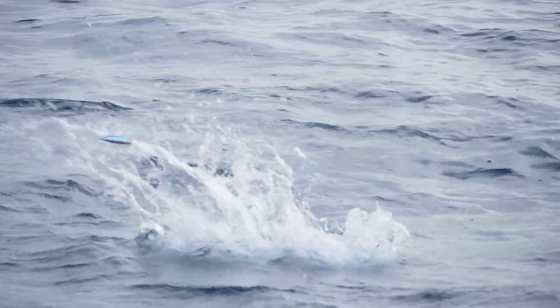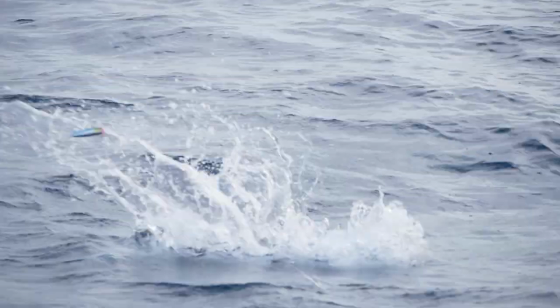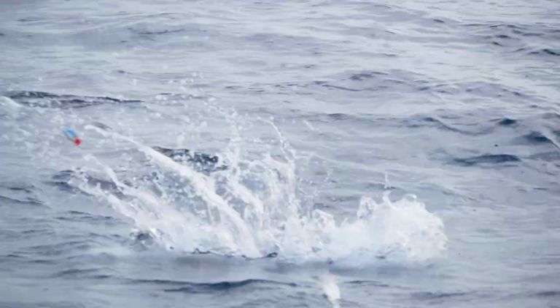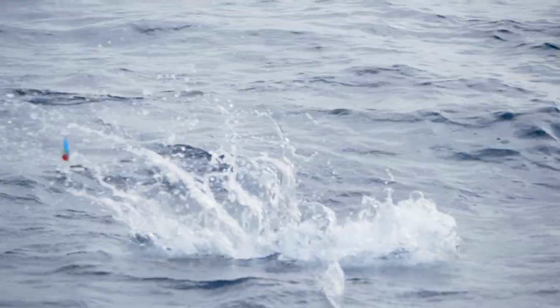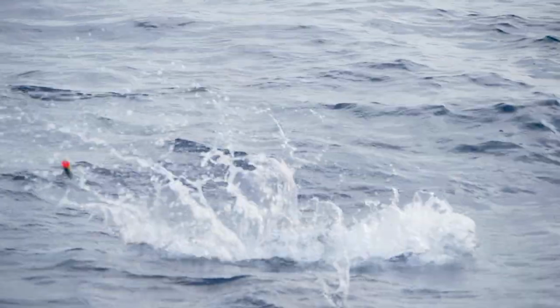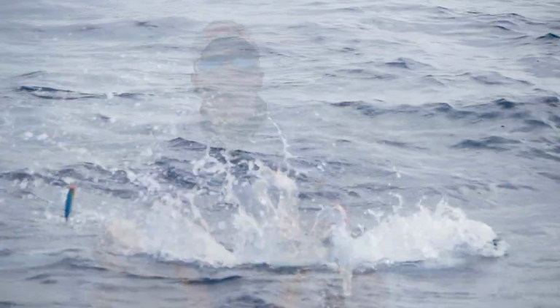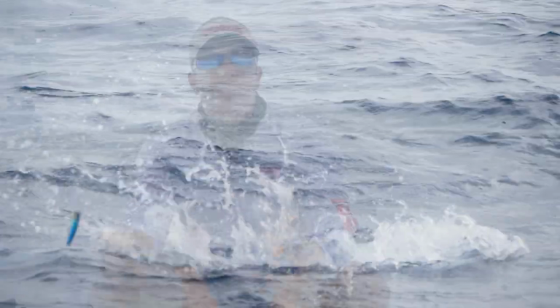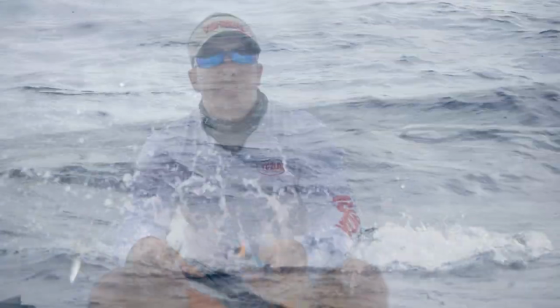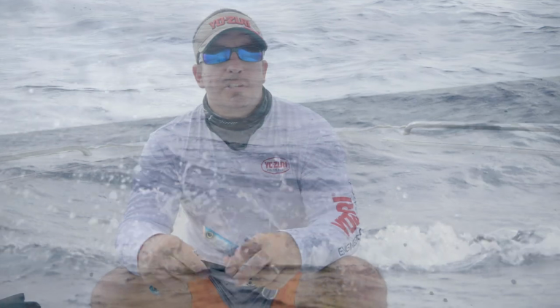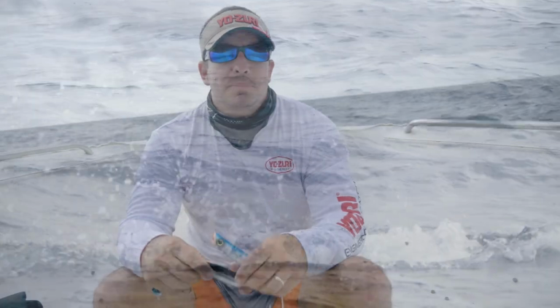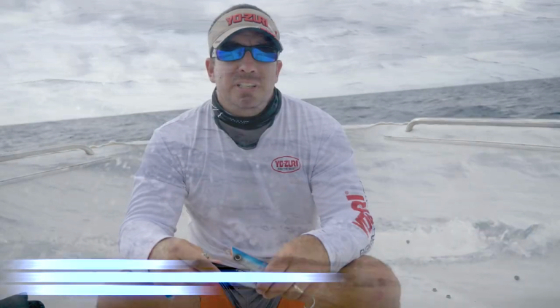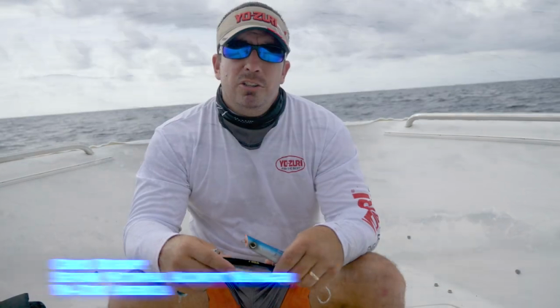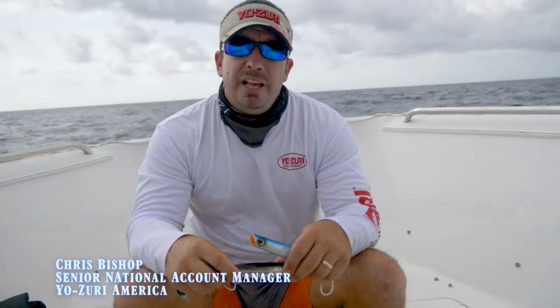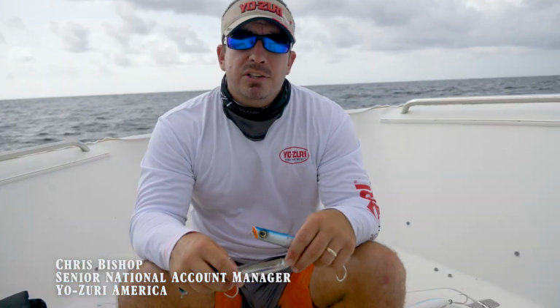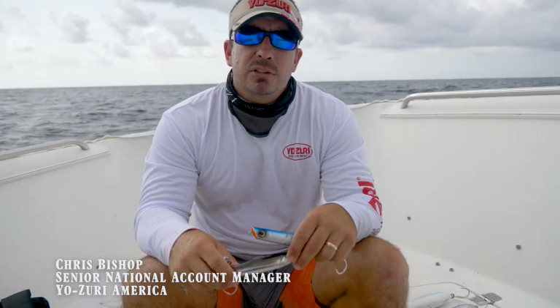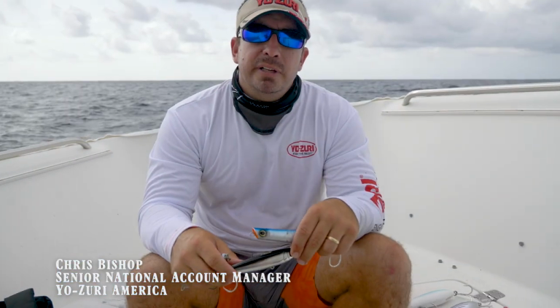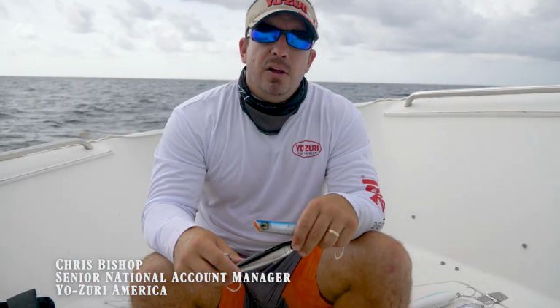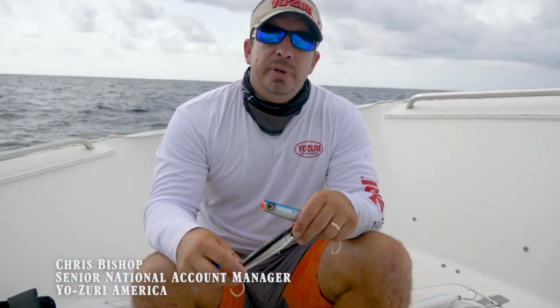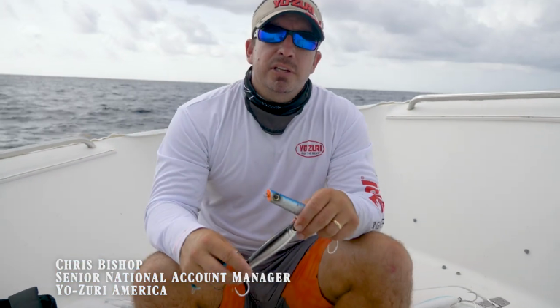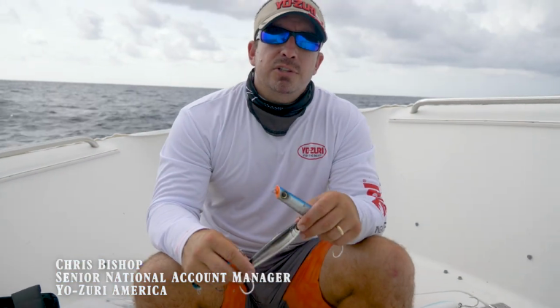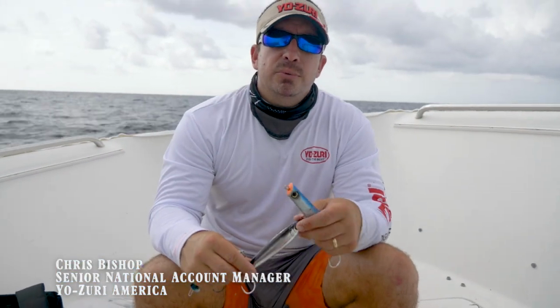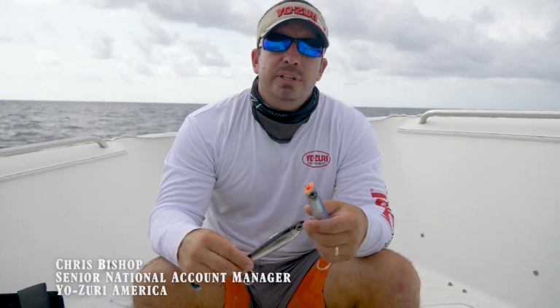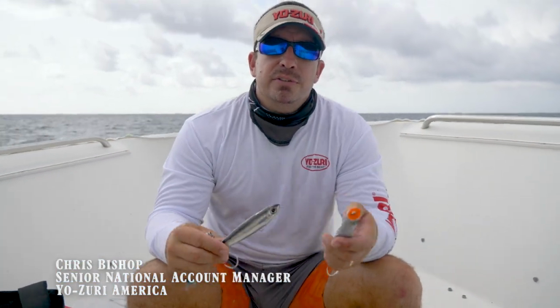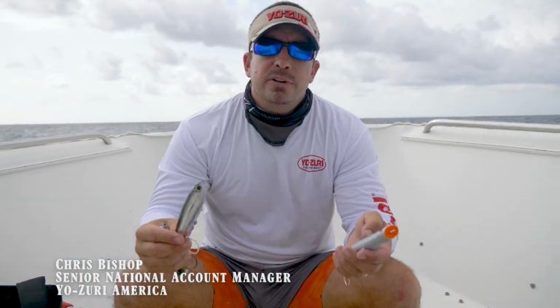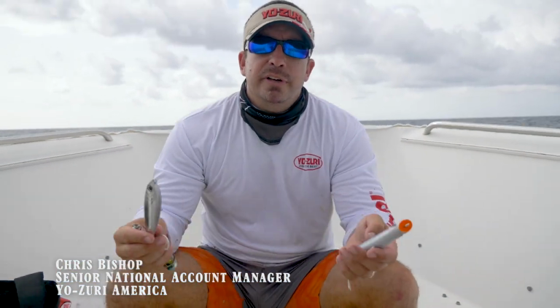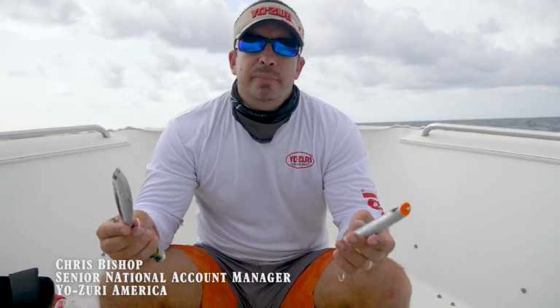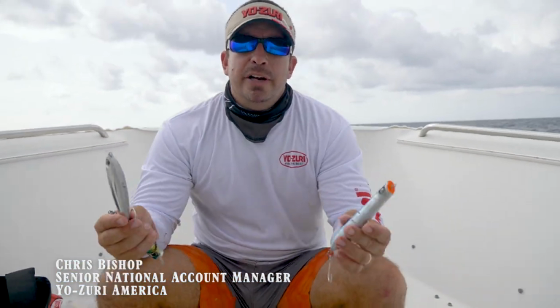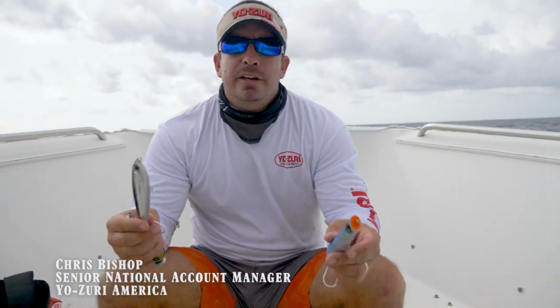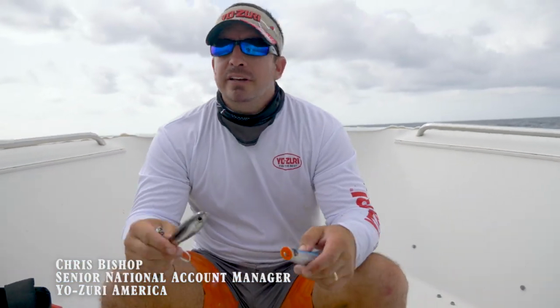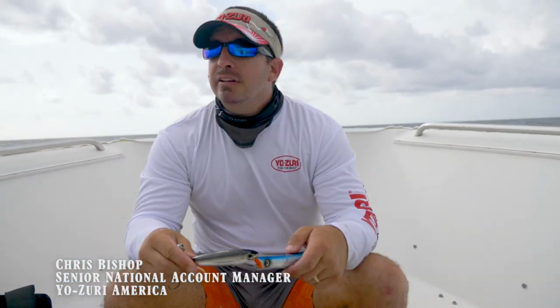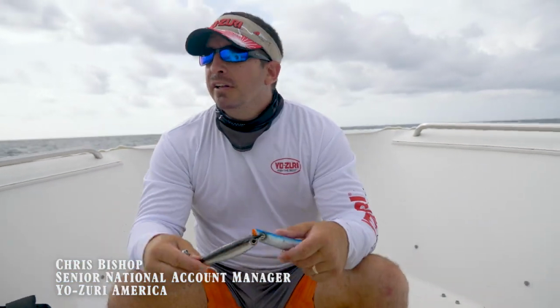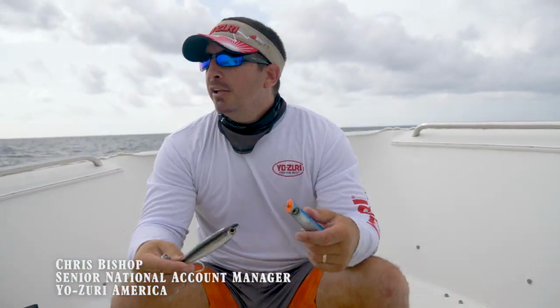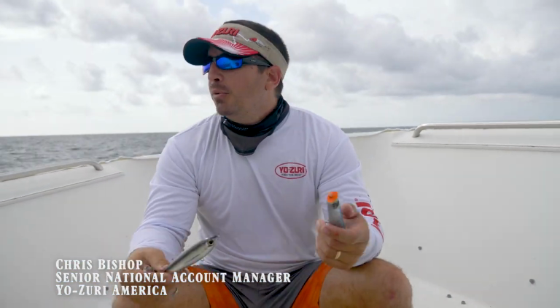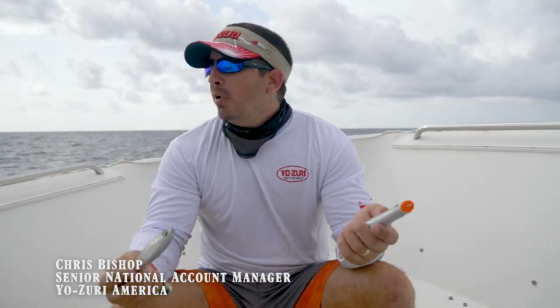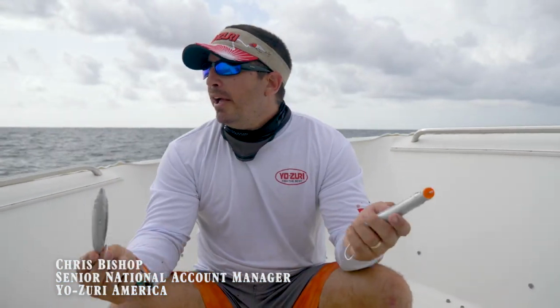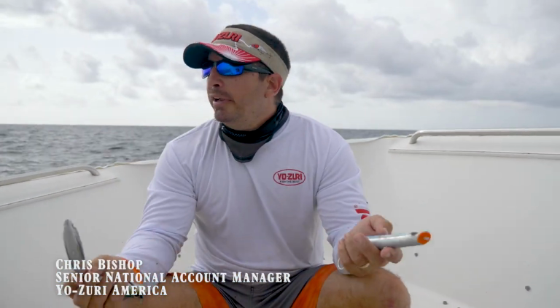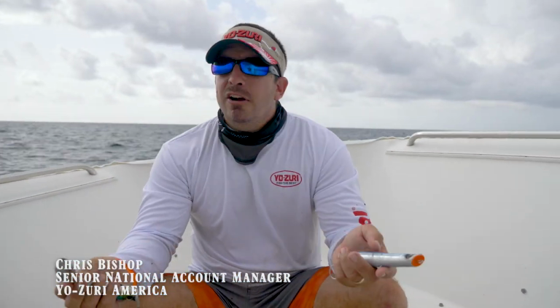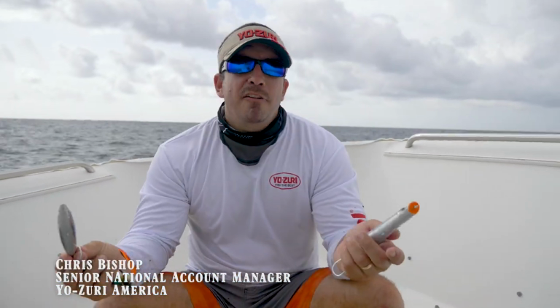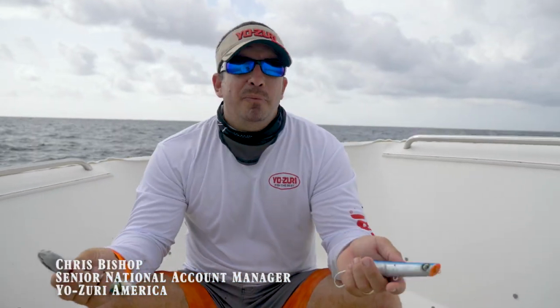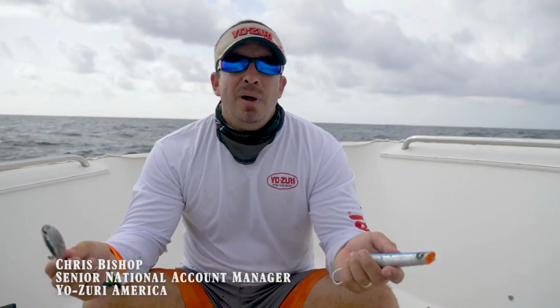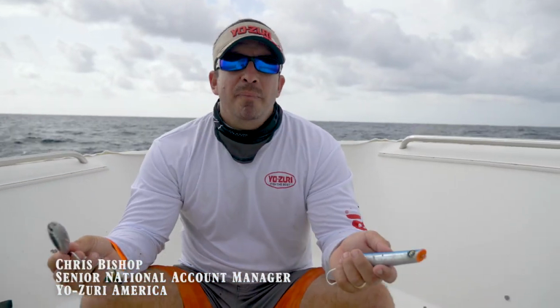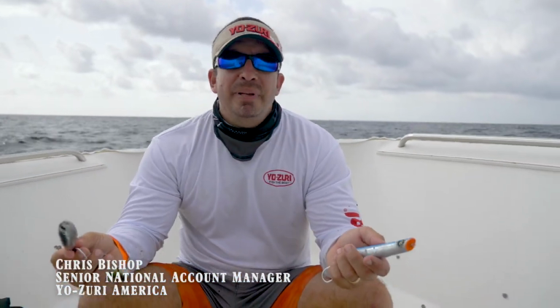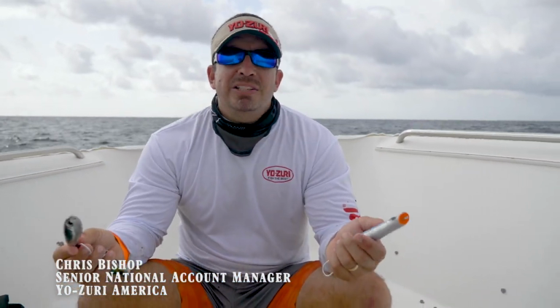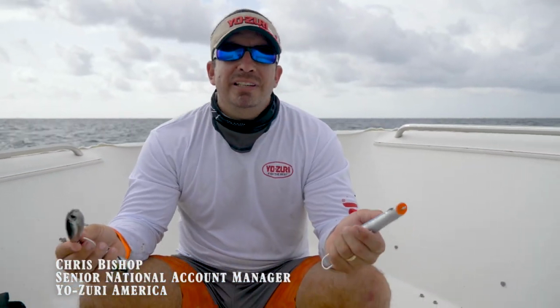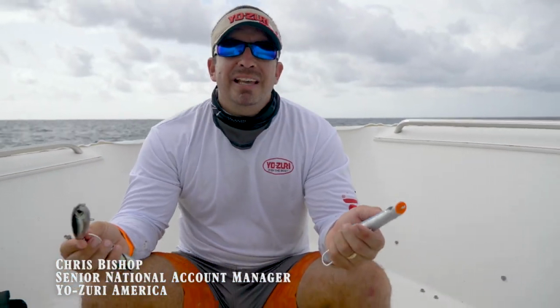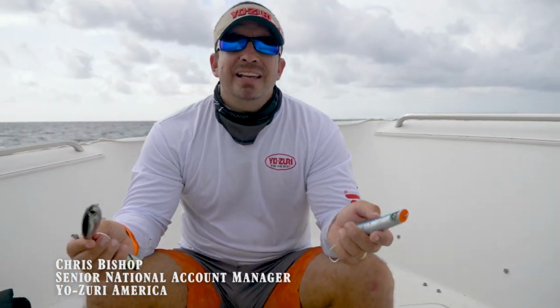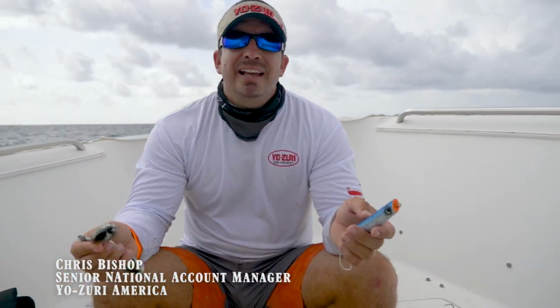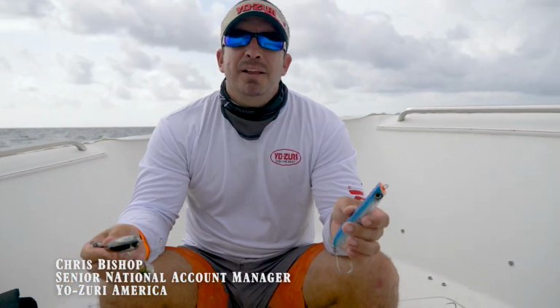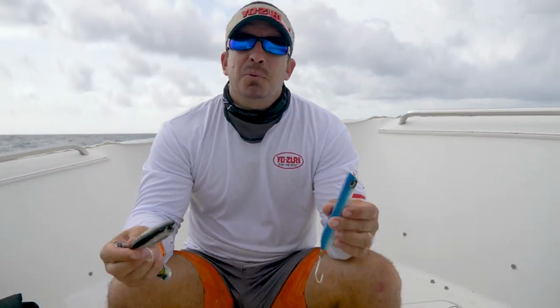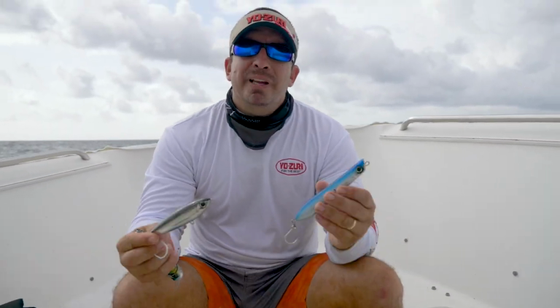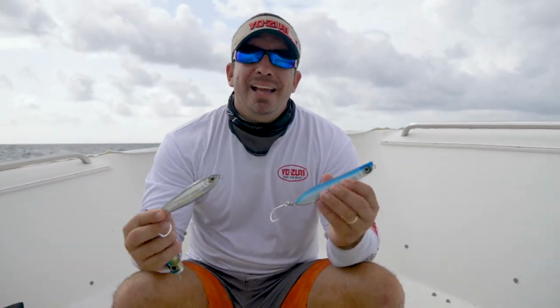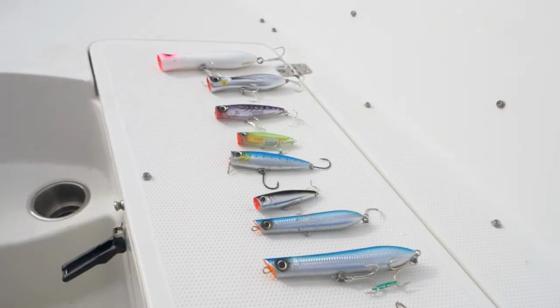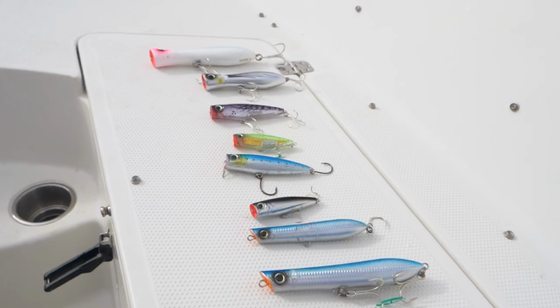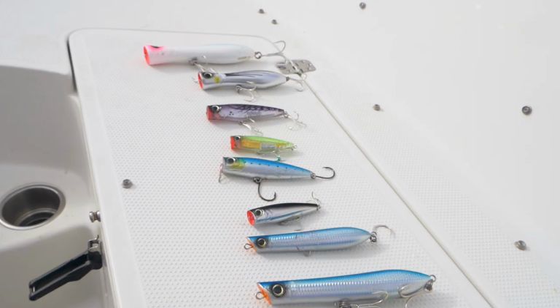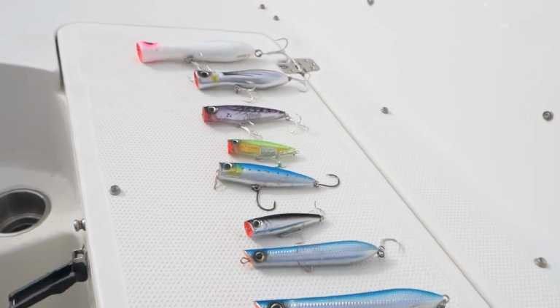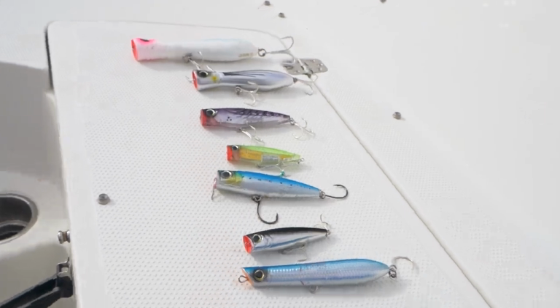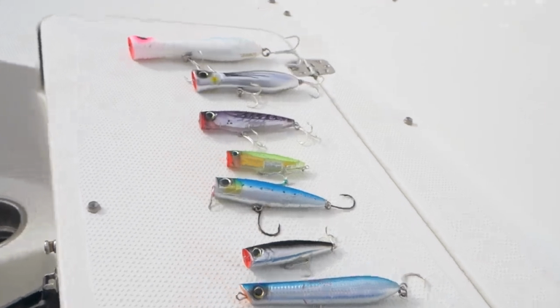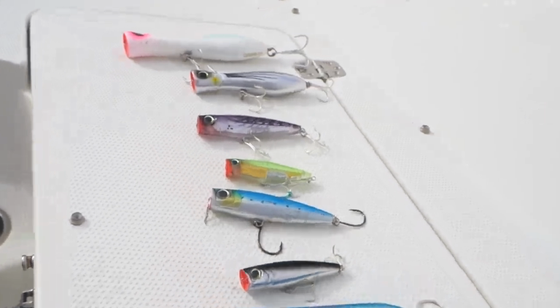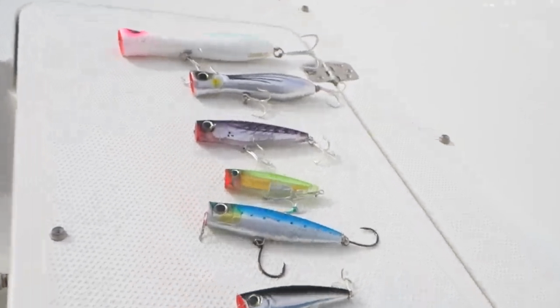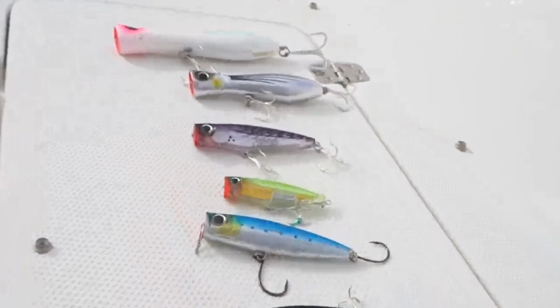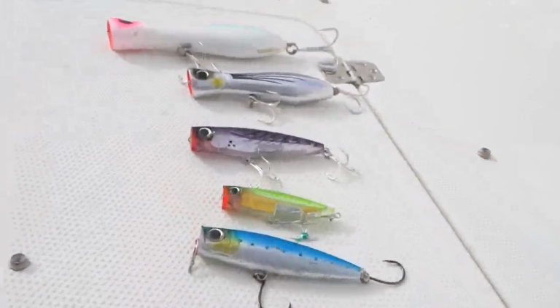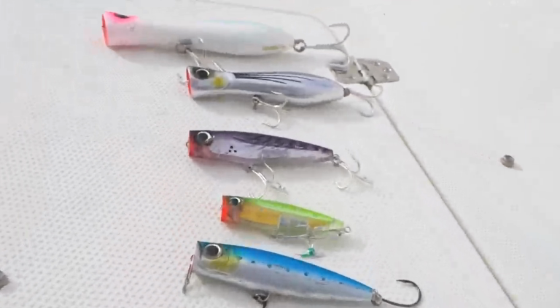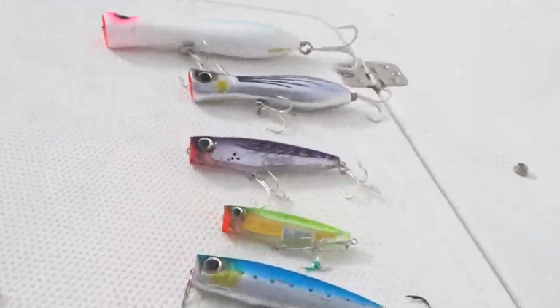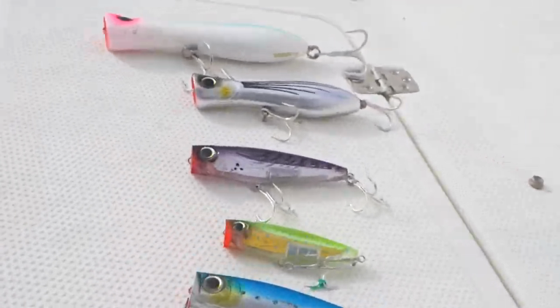Hey, I'm Chris Bishop, Senior National Account Manager with Yozuri America. We're out here off of Palm Beach today and we're catching bonitas on topwaters.